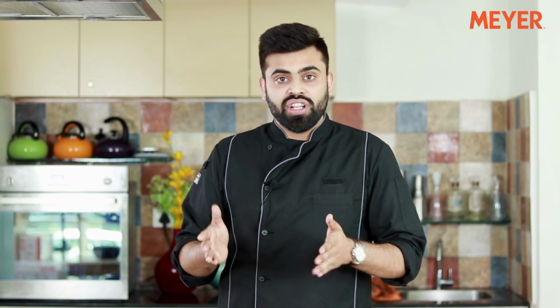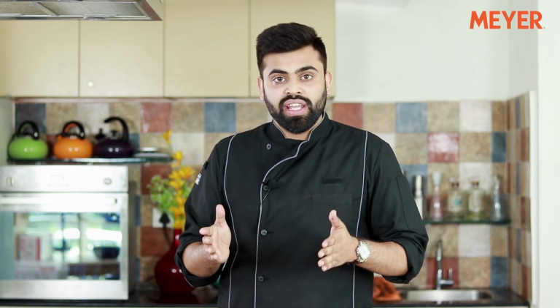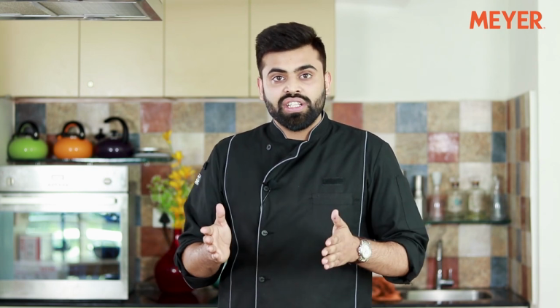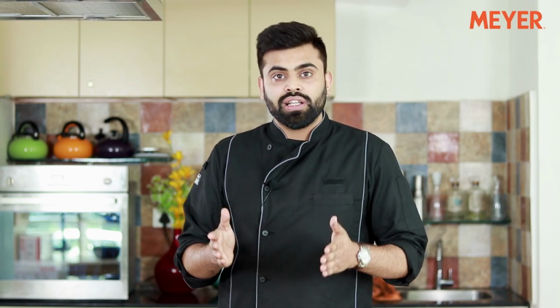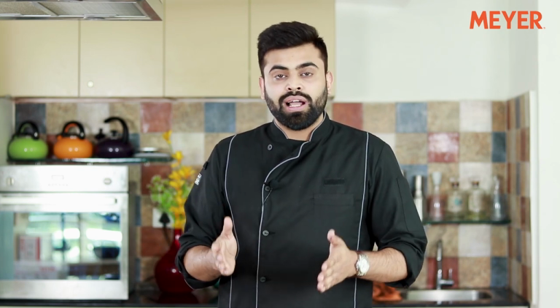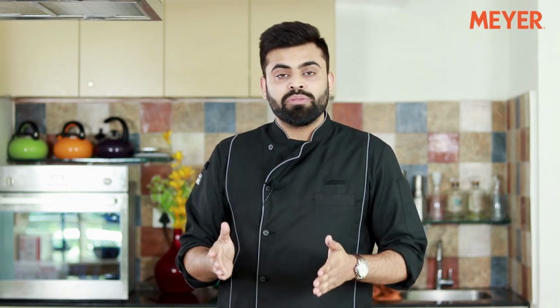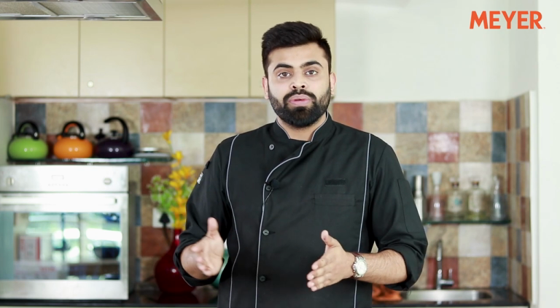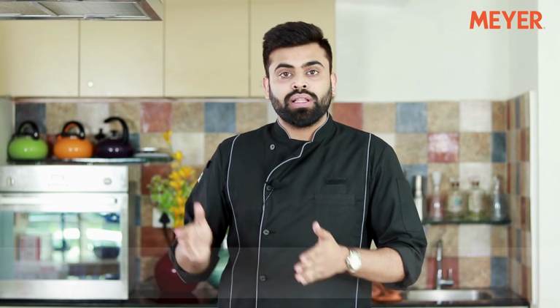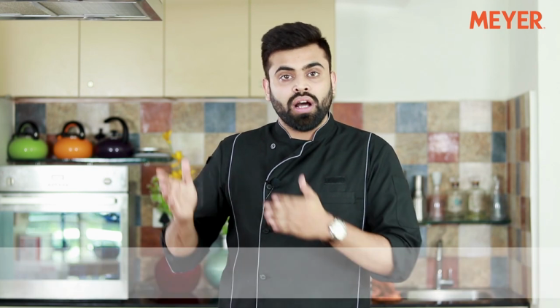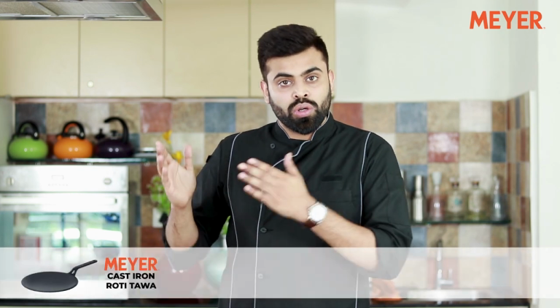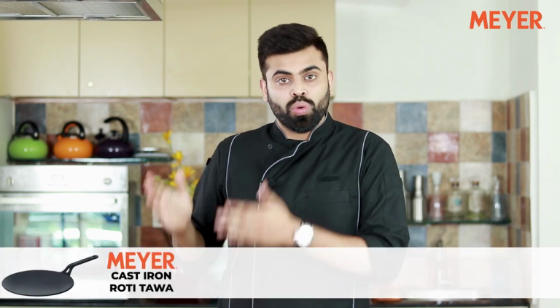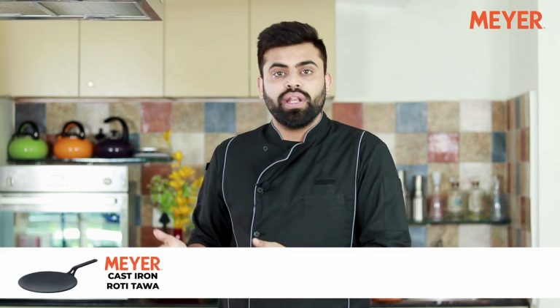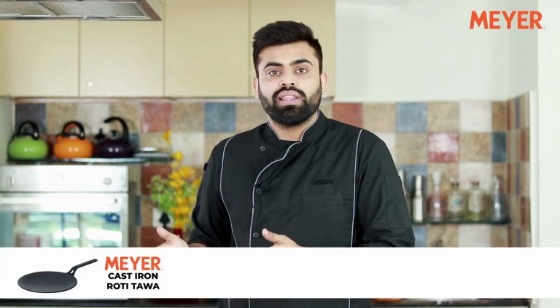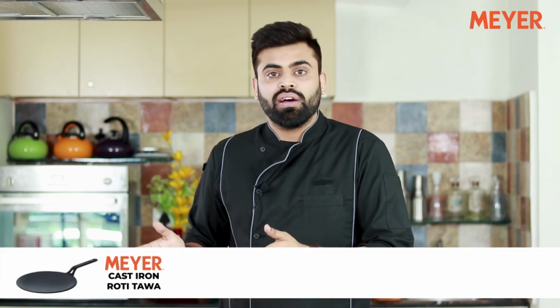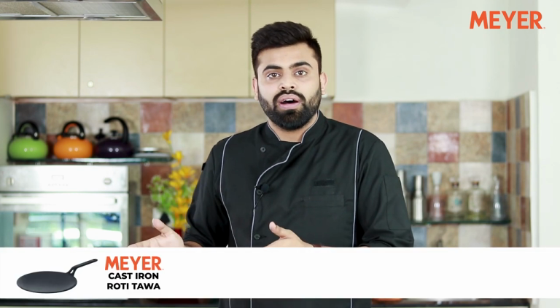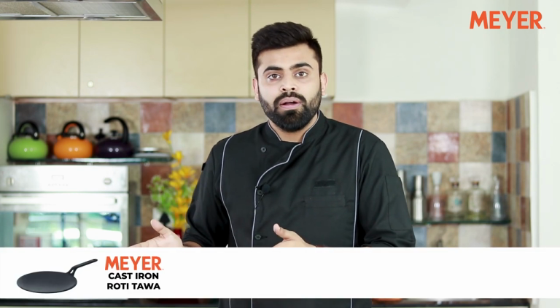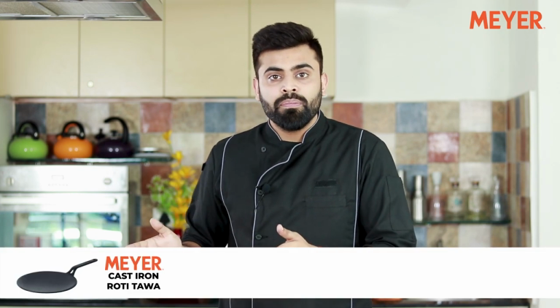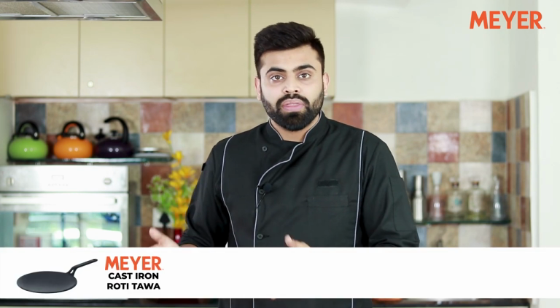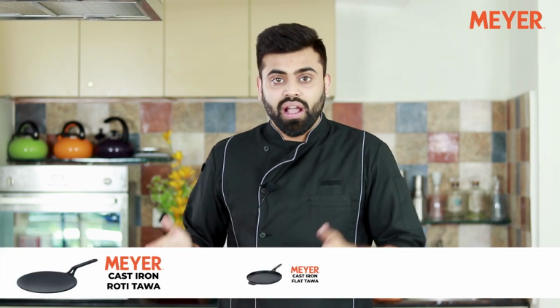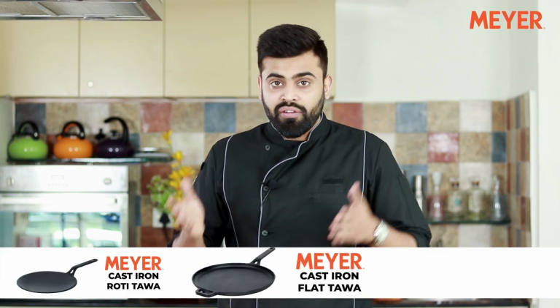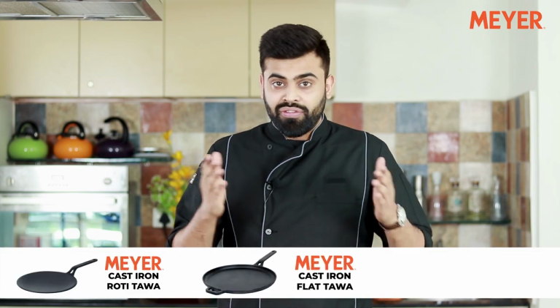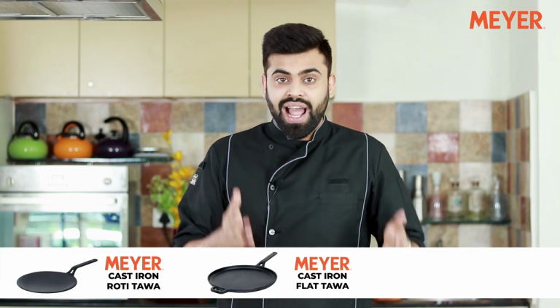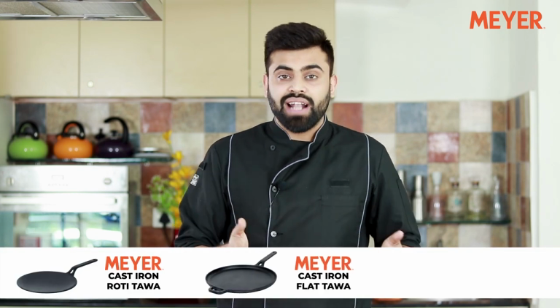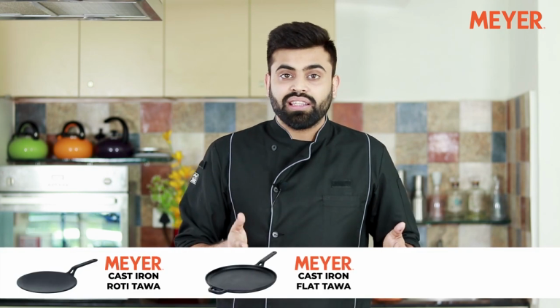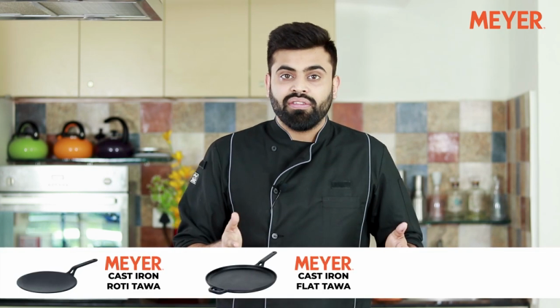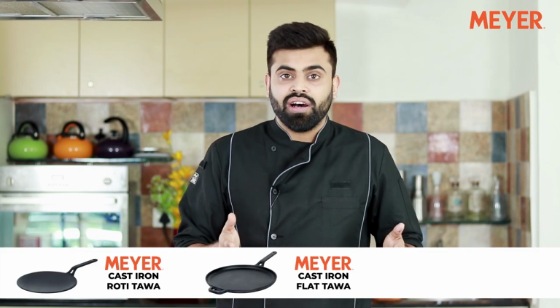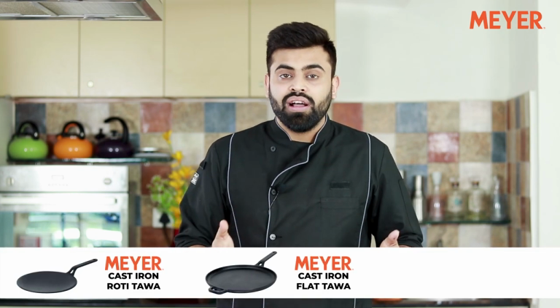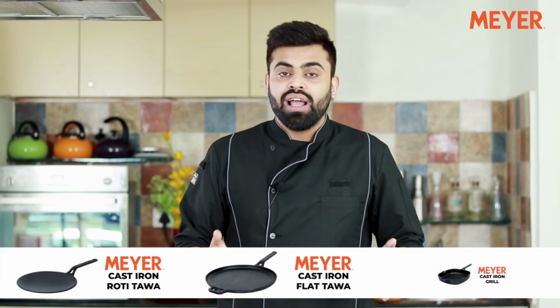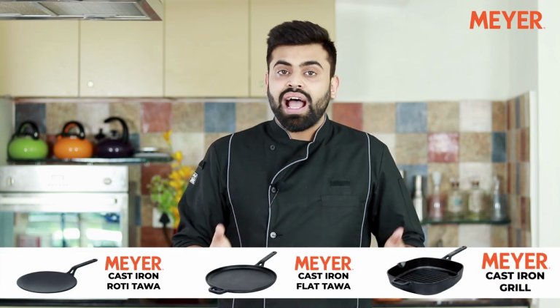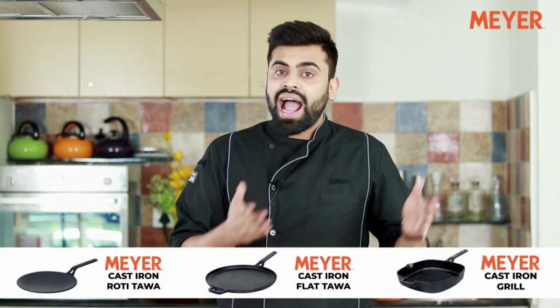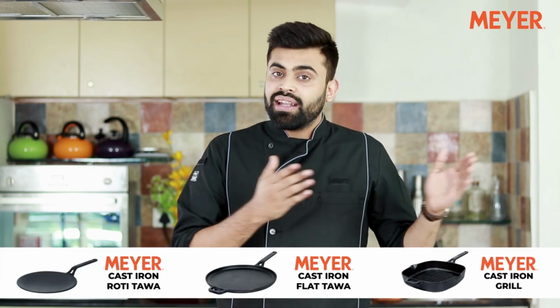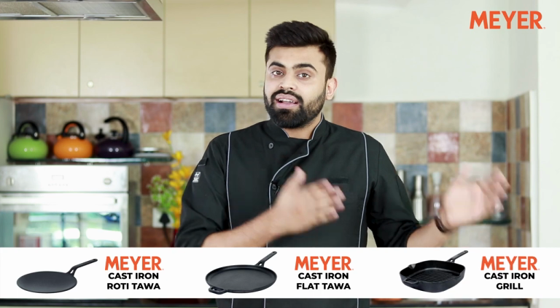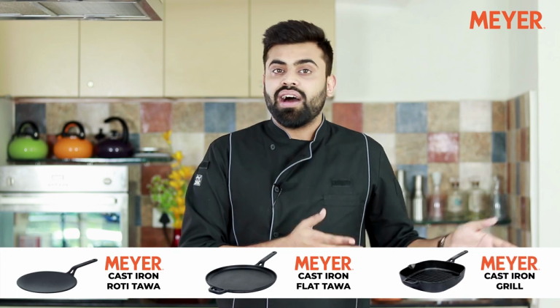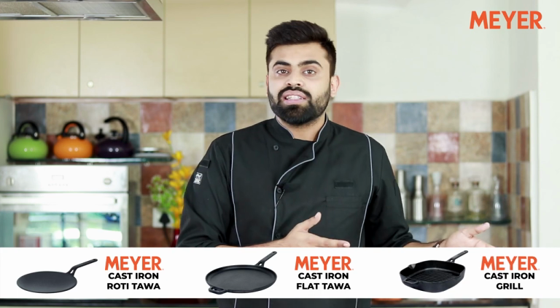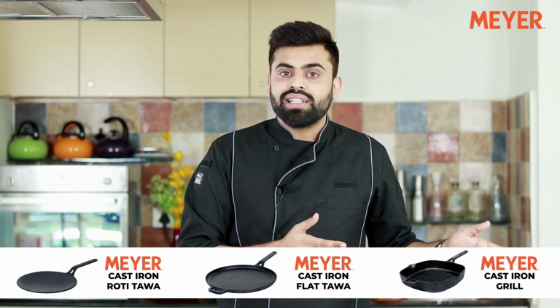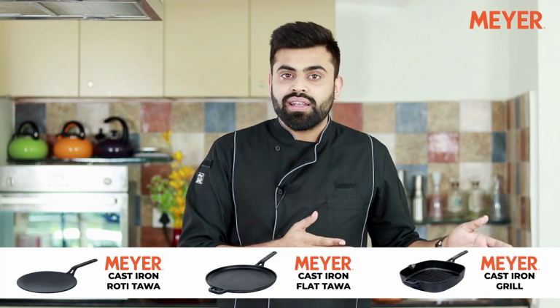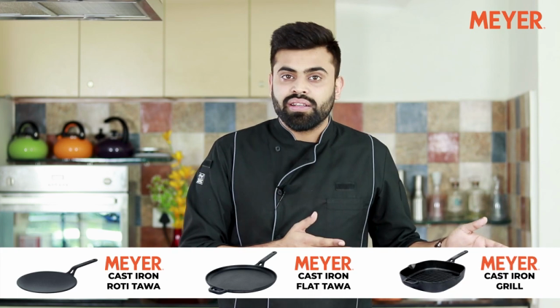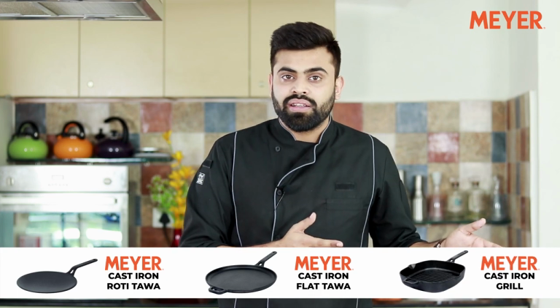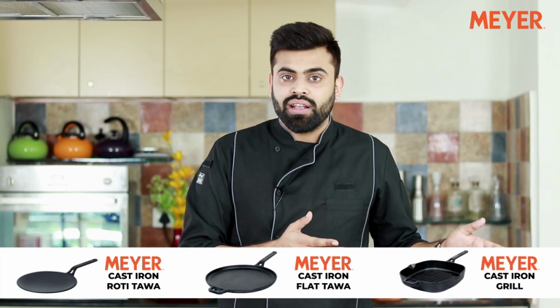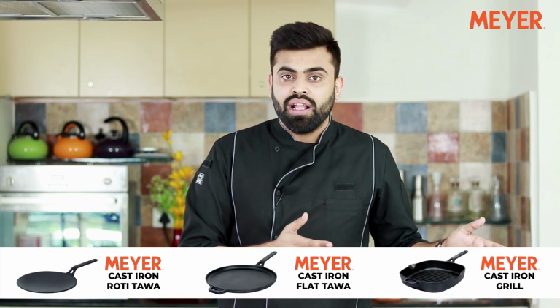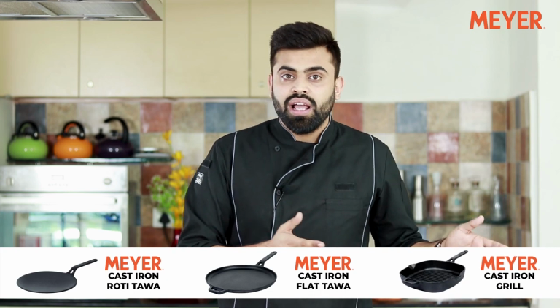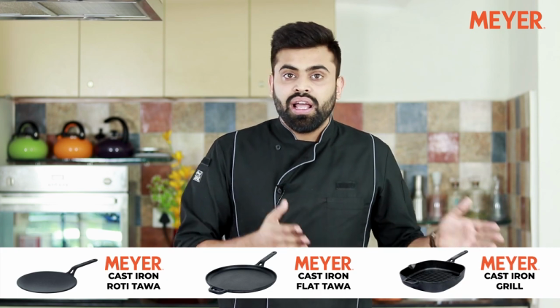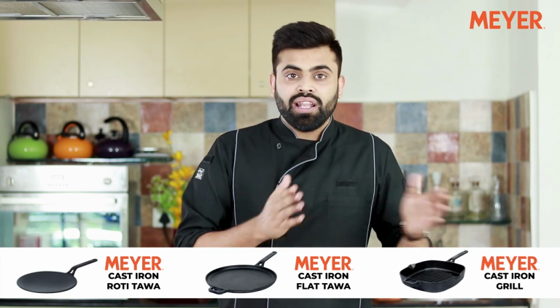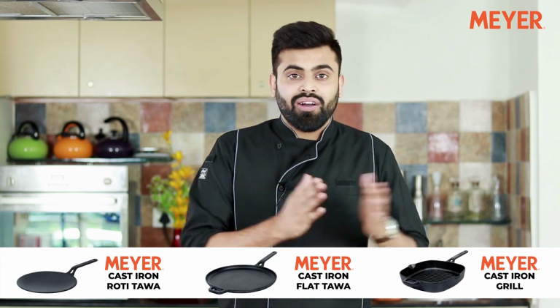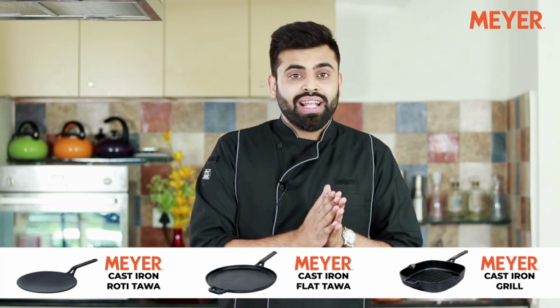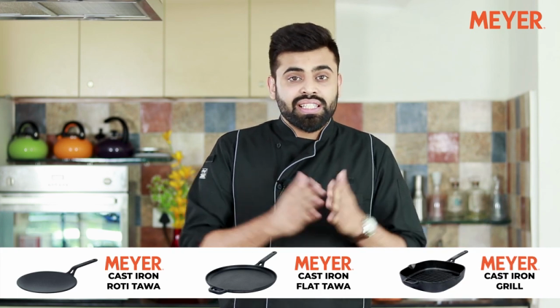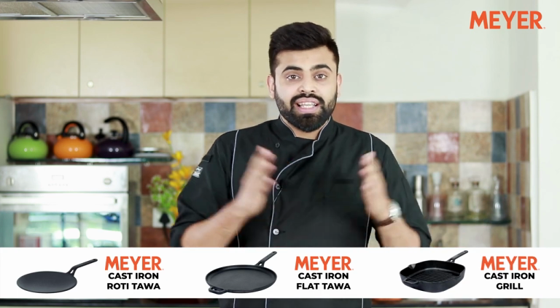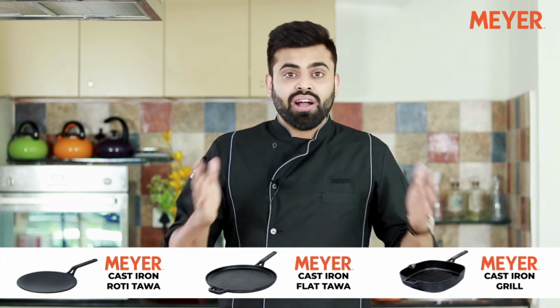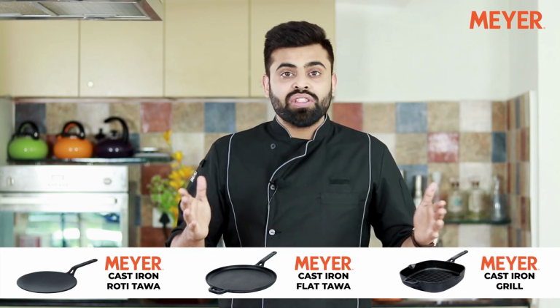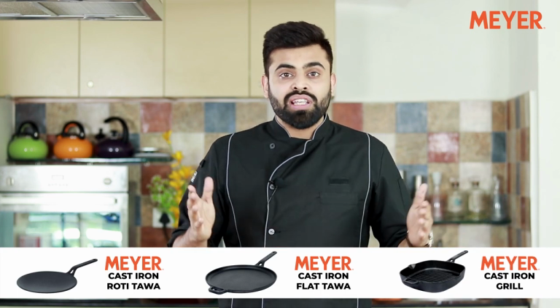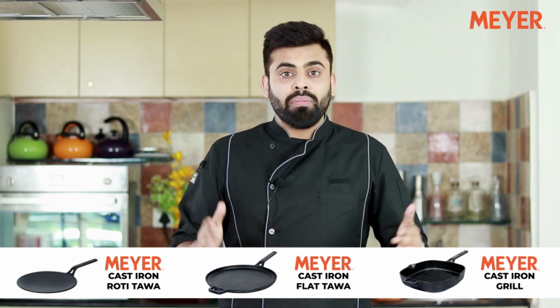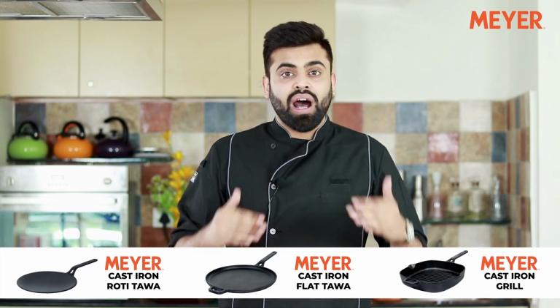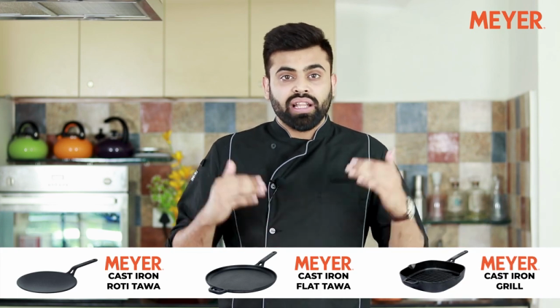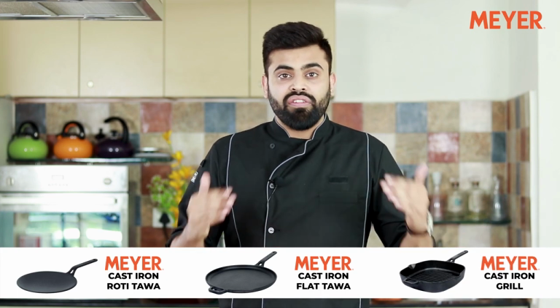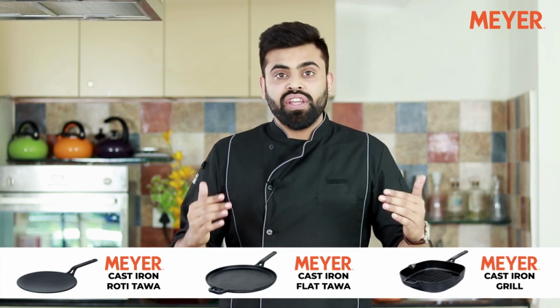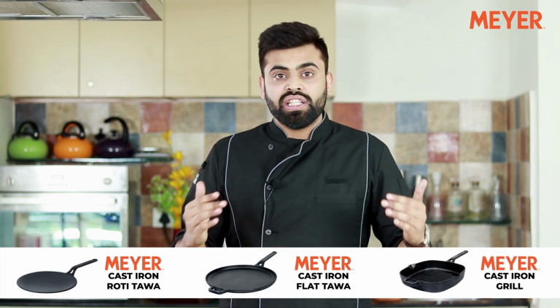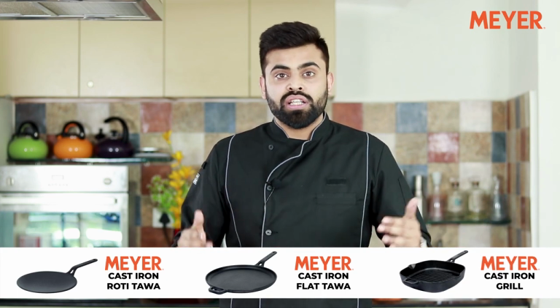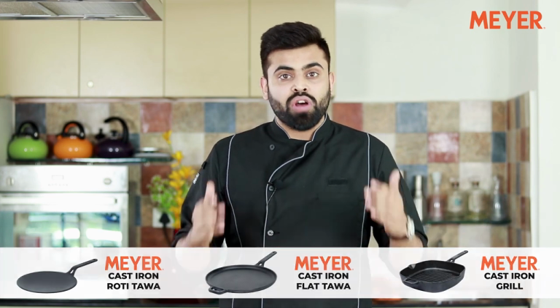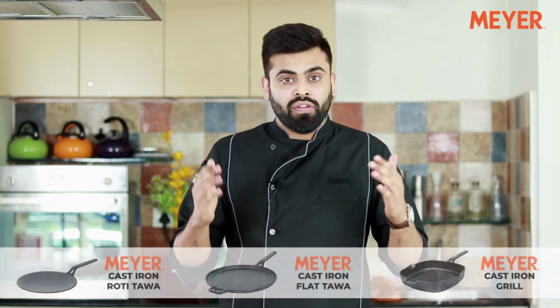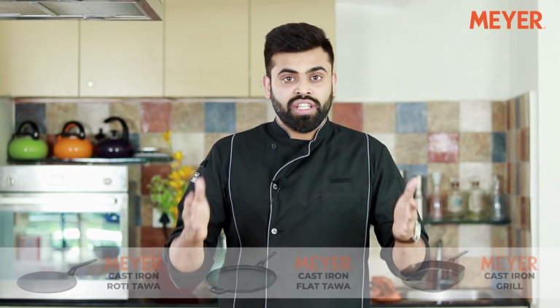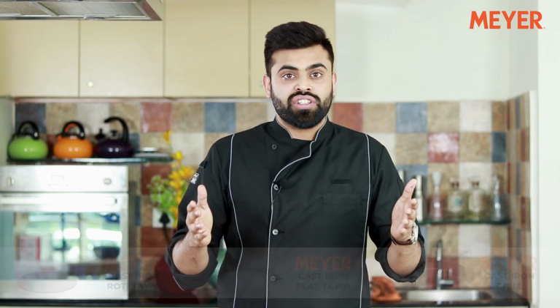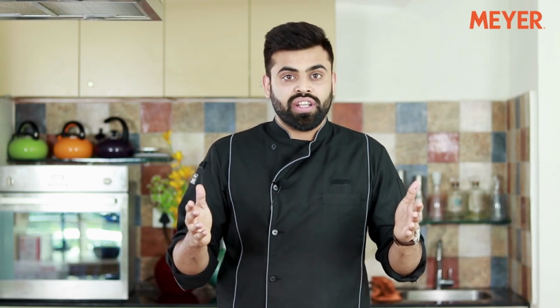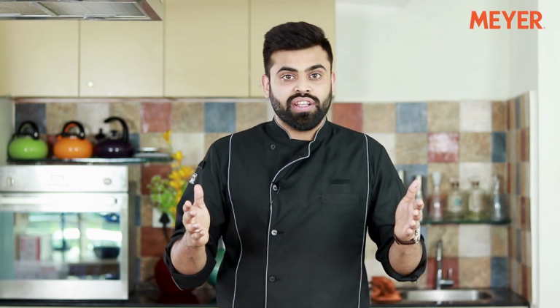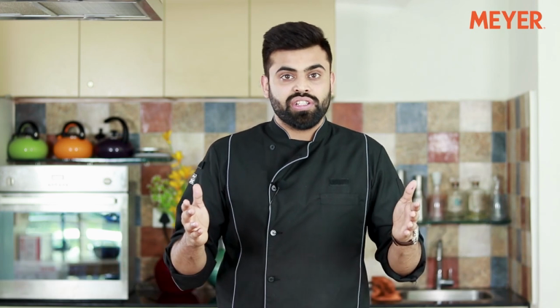This range comes with a Roti Tawa, a Flat Tawa and a Cast Iron Grill. Now let's check out some other features of this range.